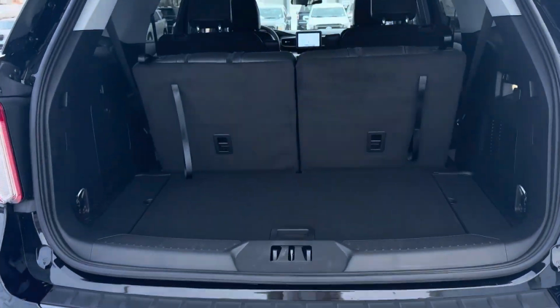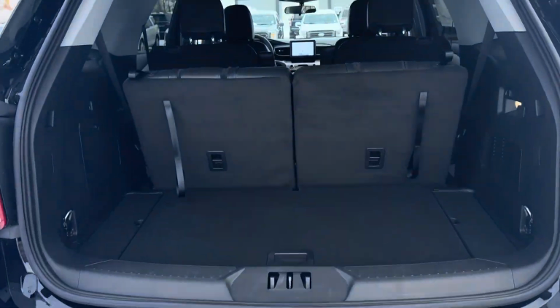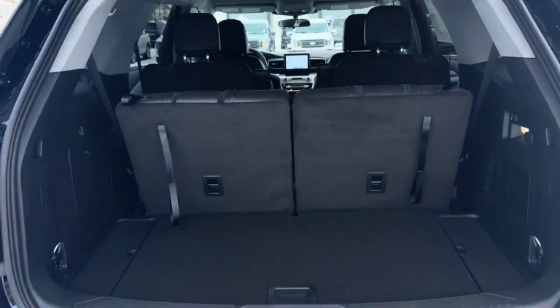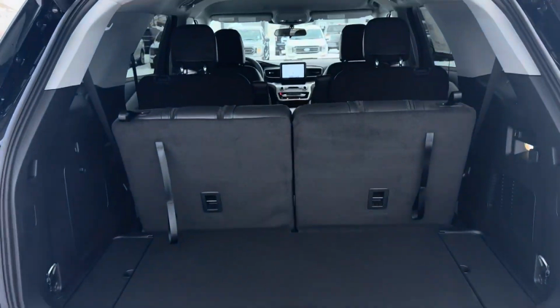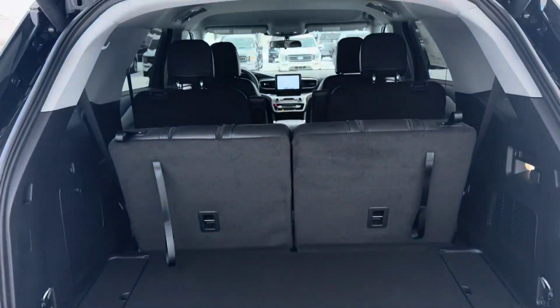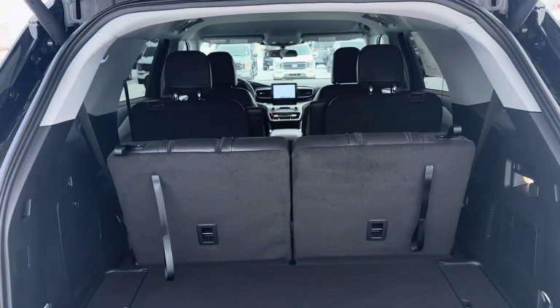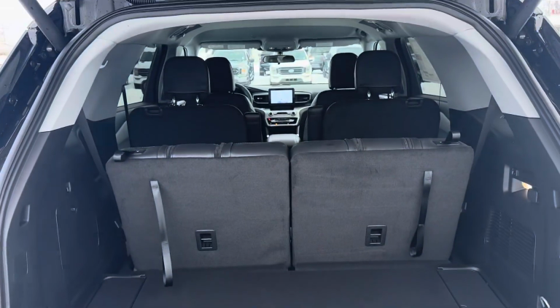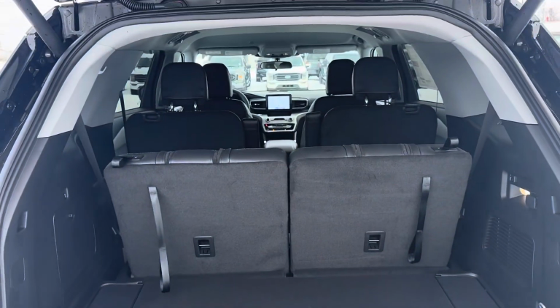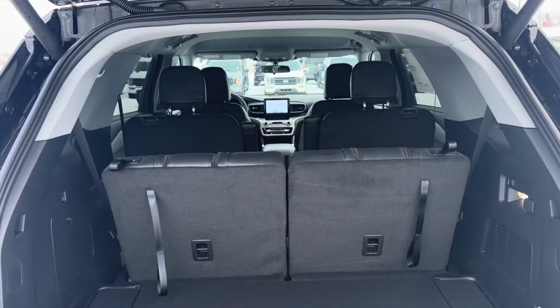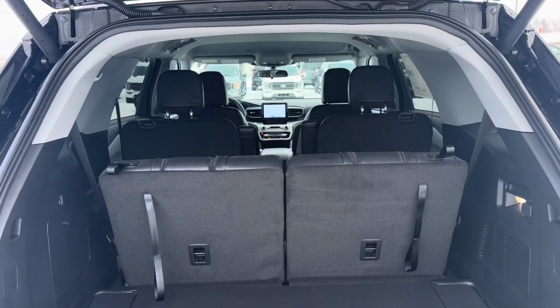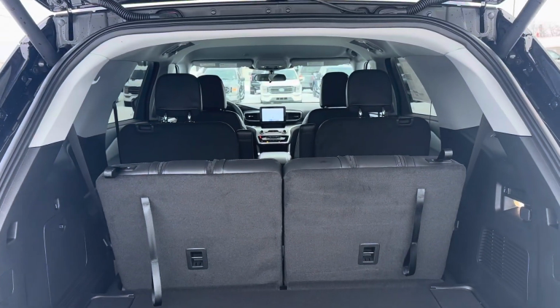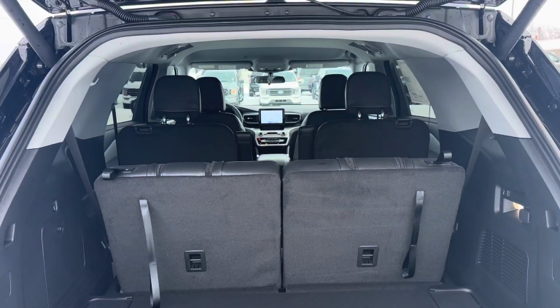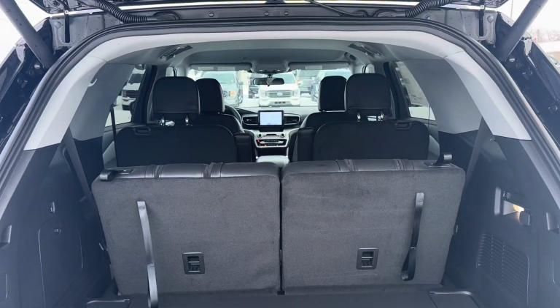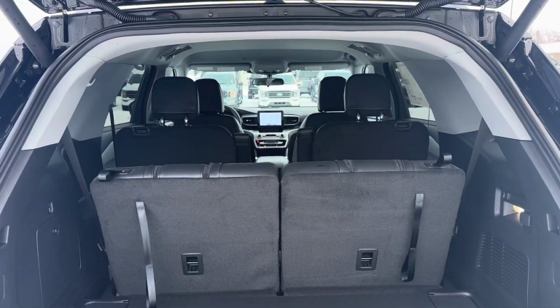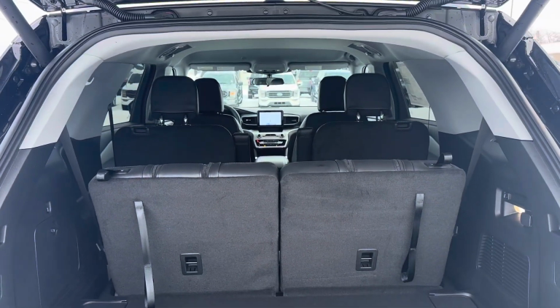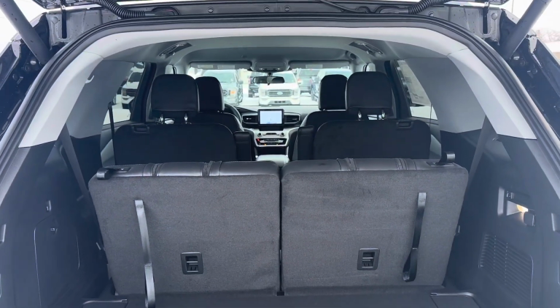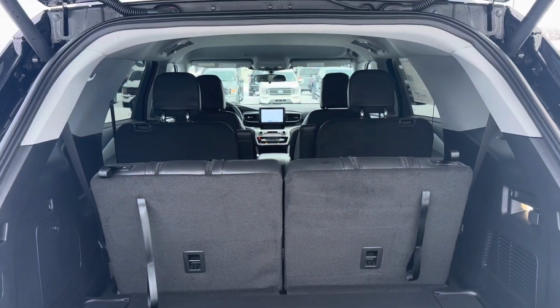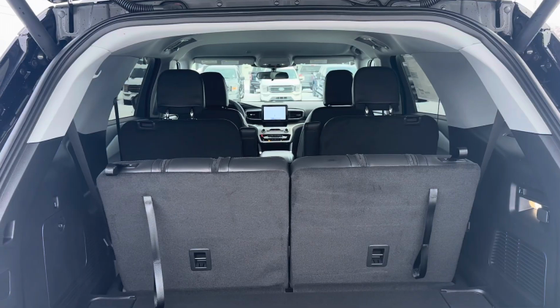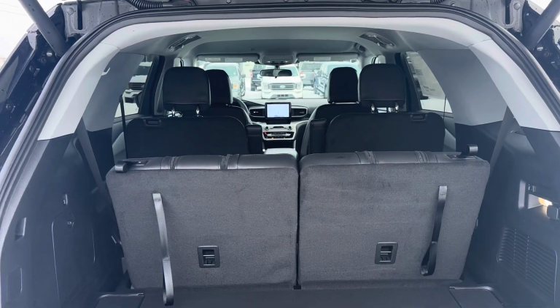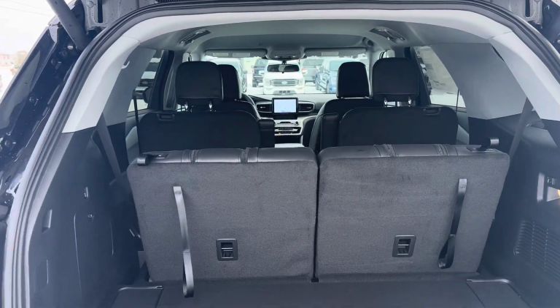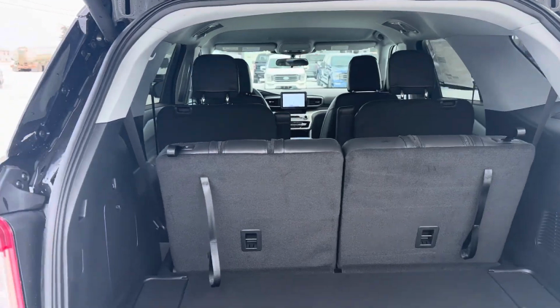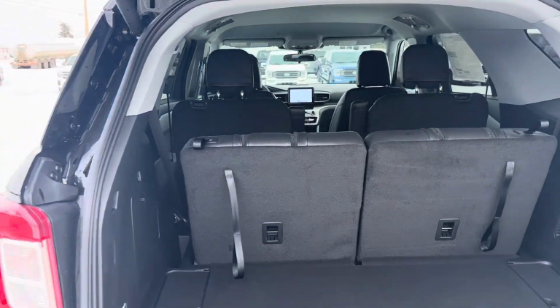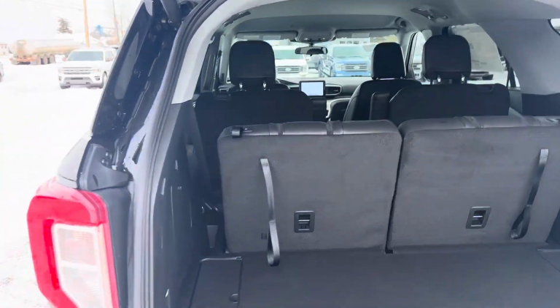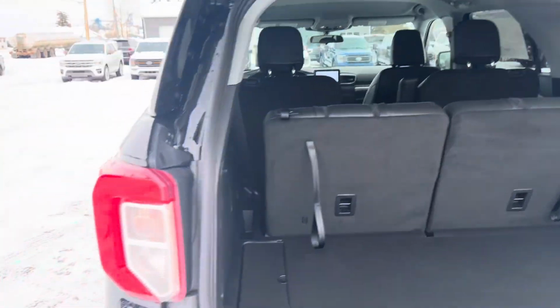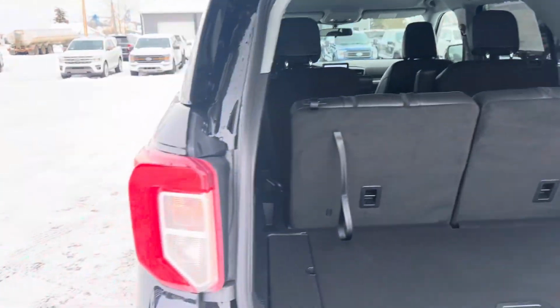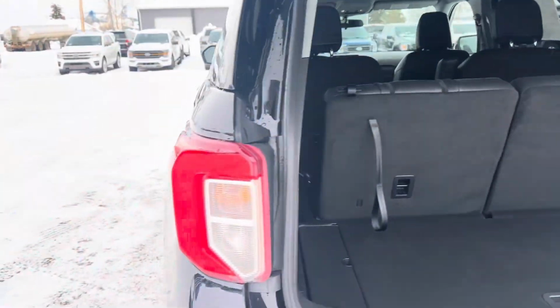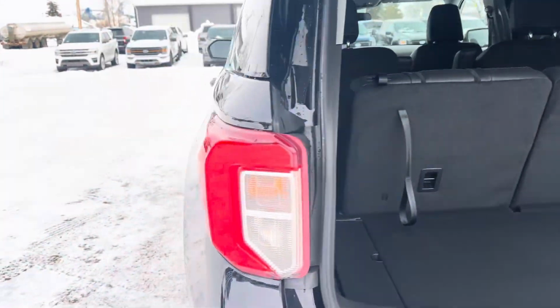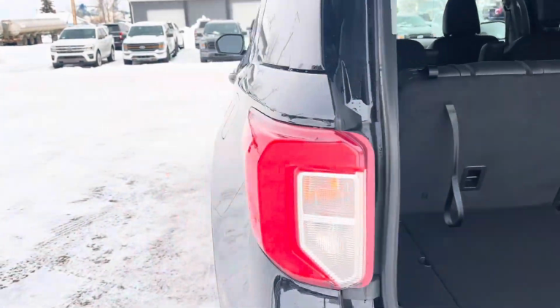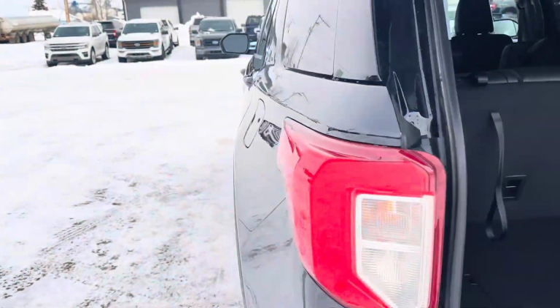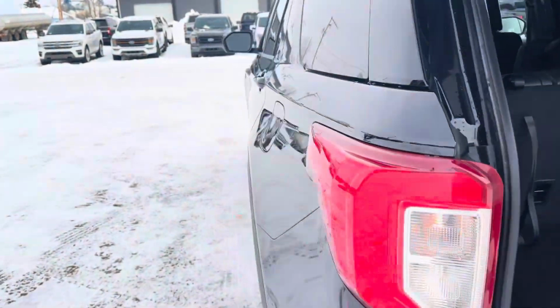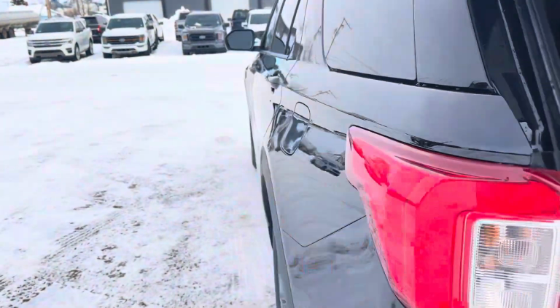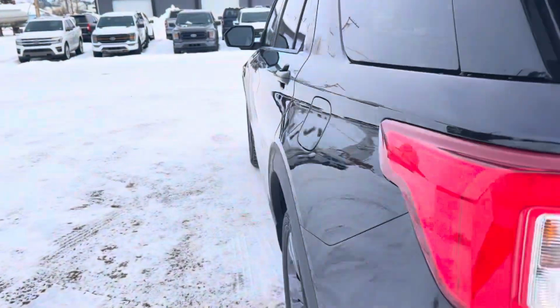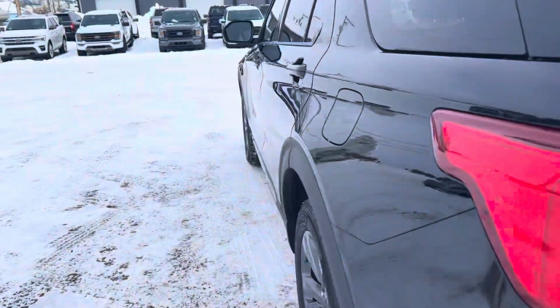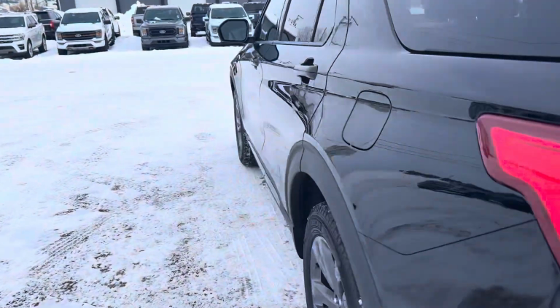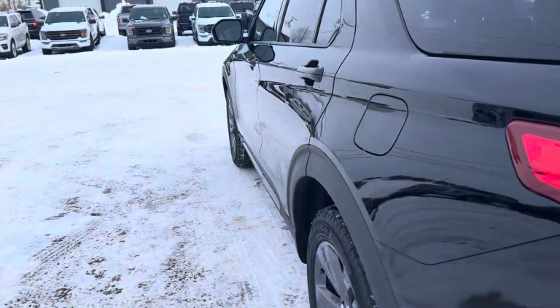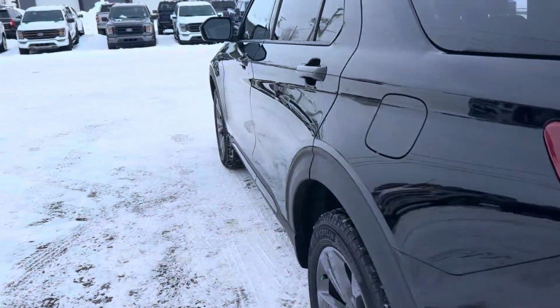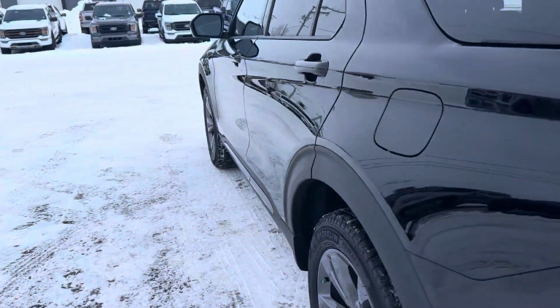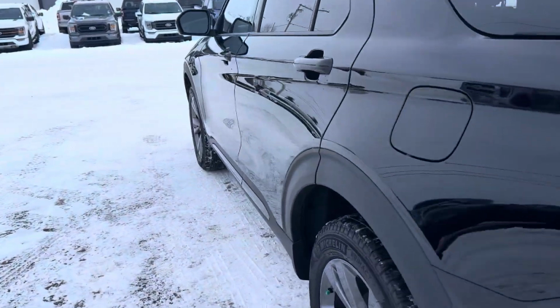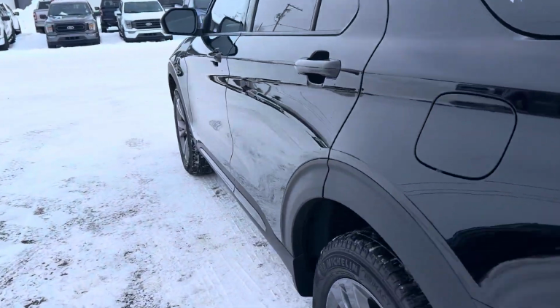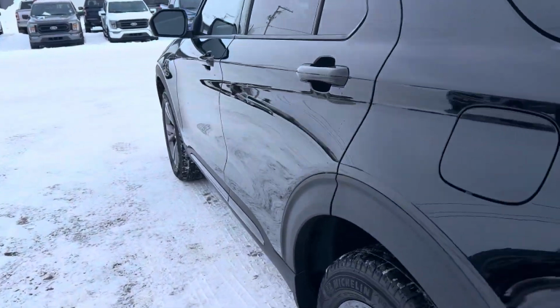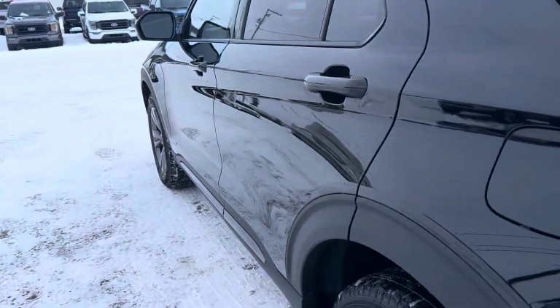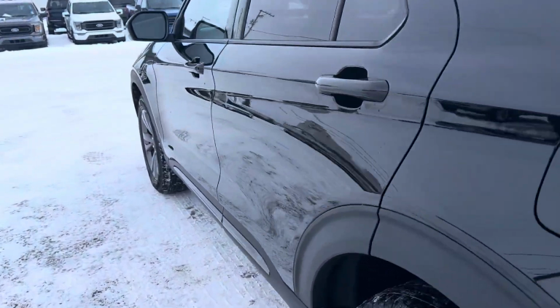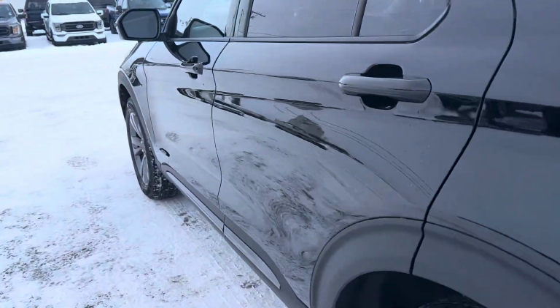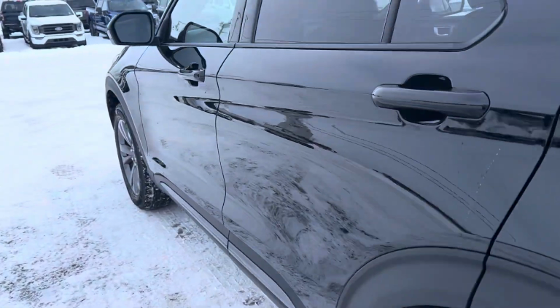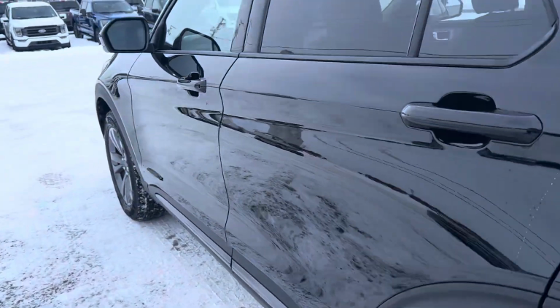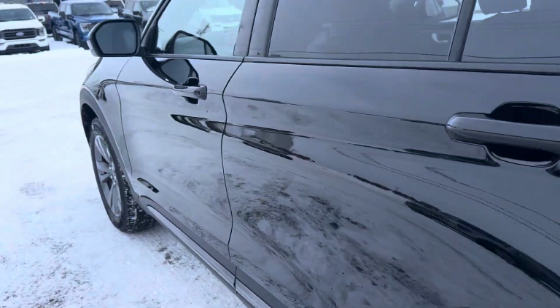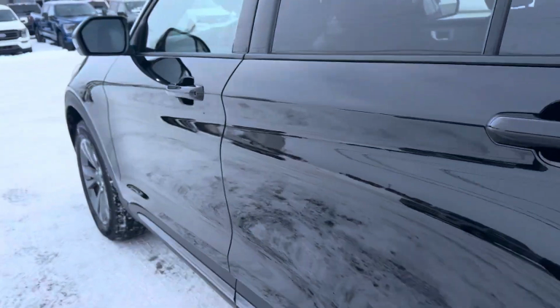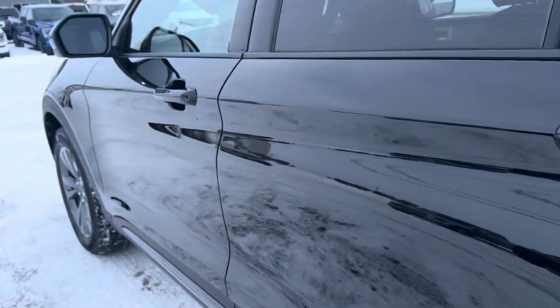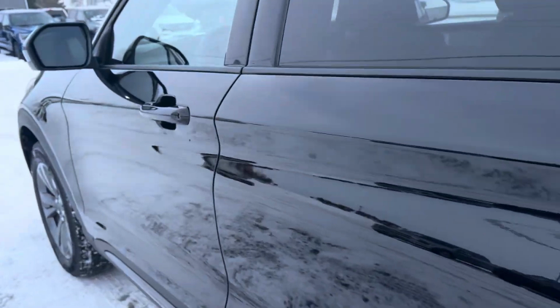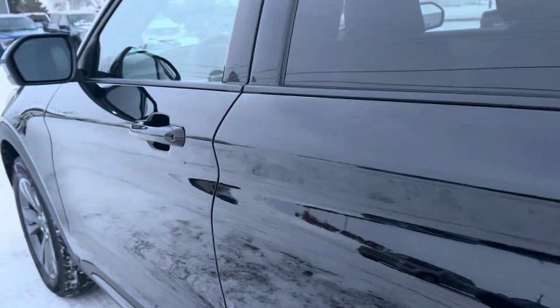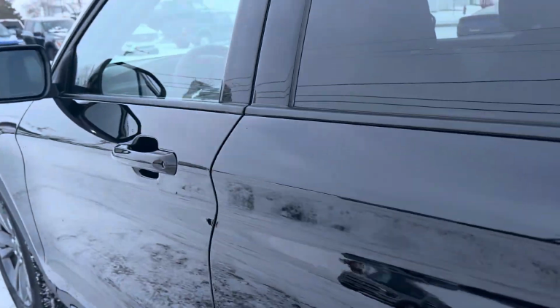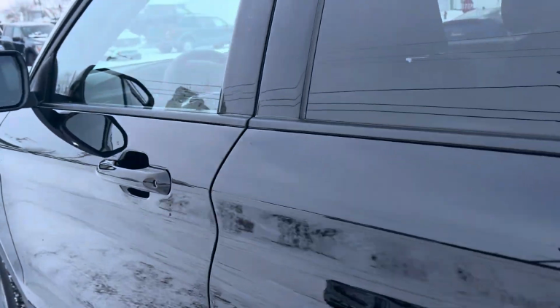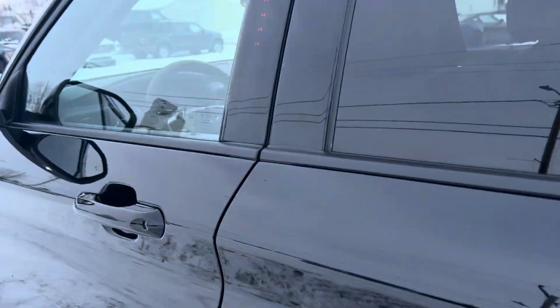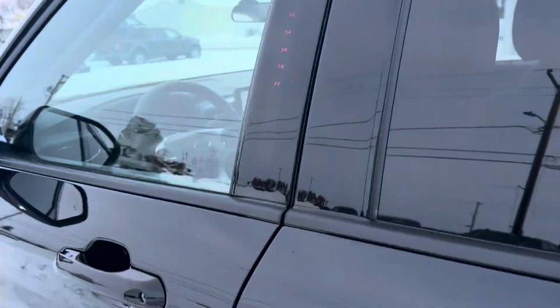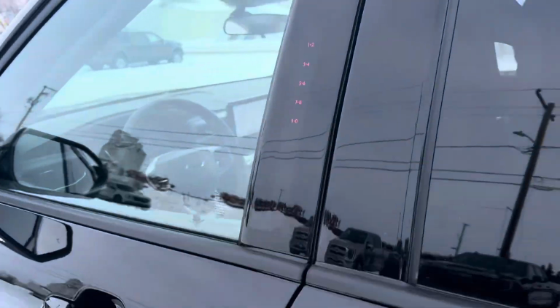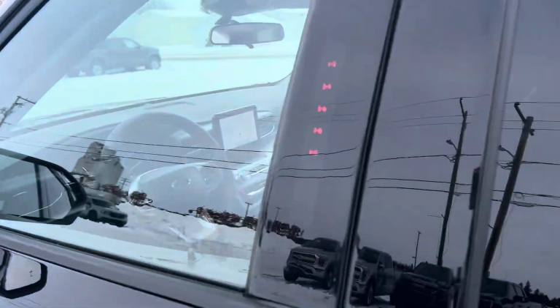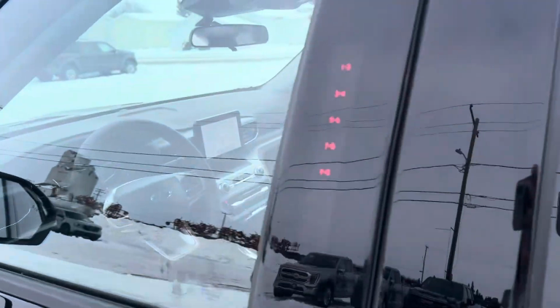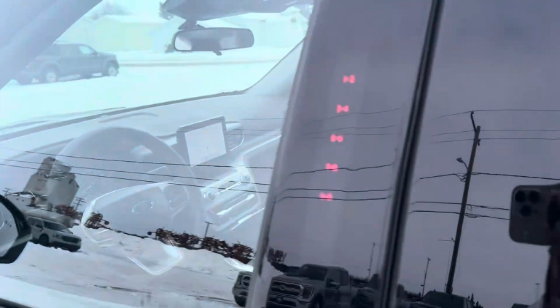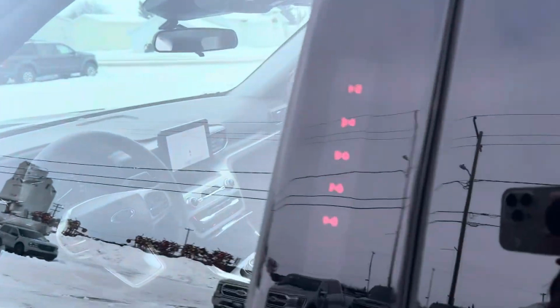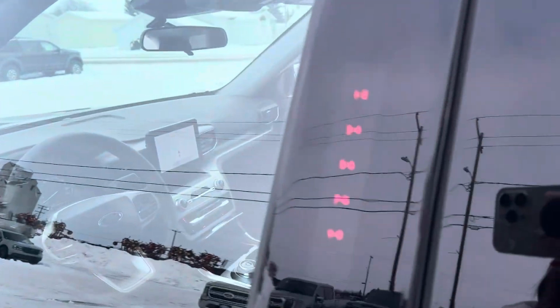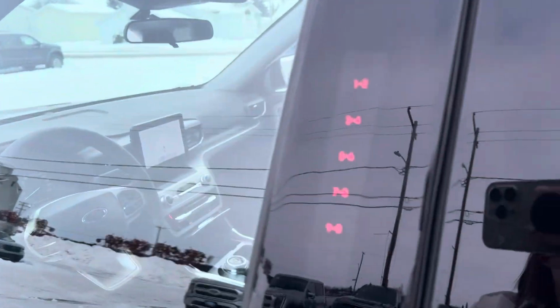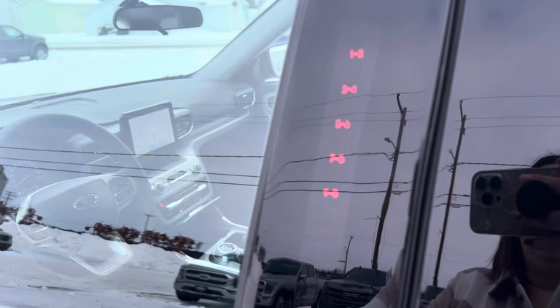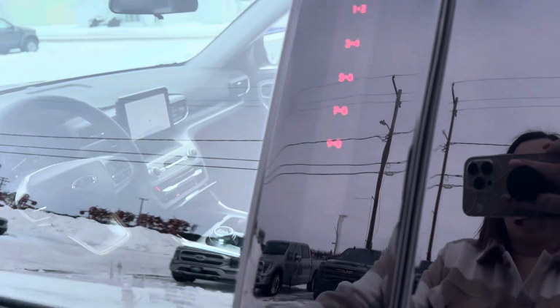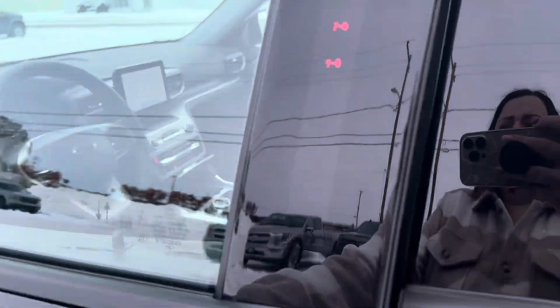This is a six passenger Explorer. Put the bucket seats in the second row. Take it to the inside — key code to get in.